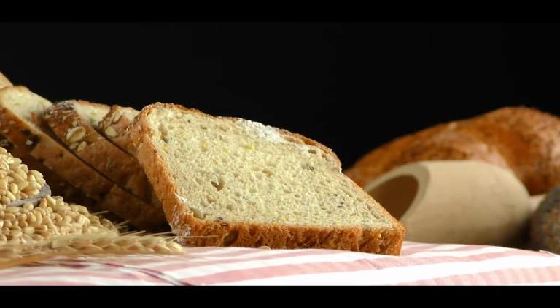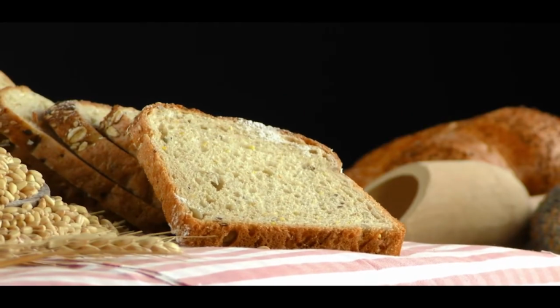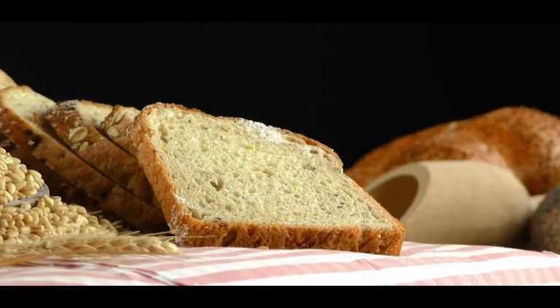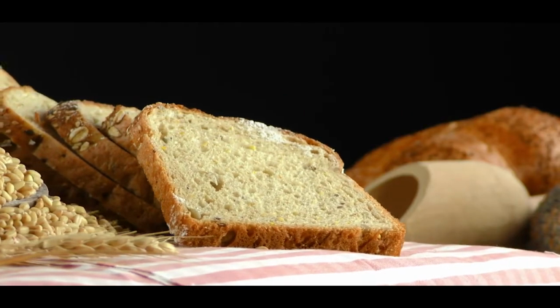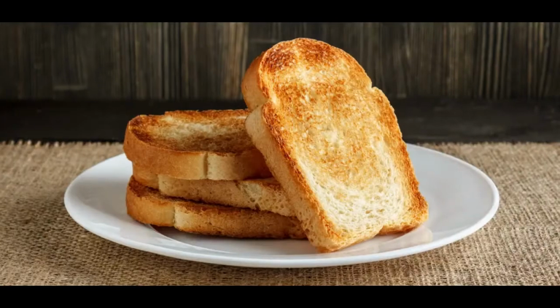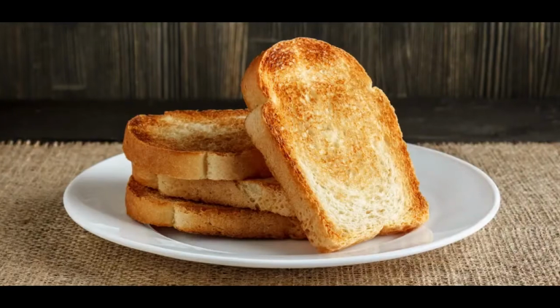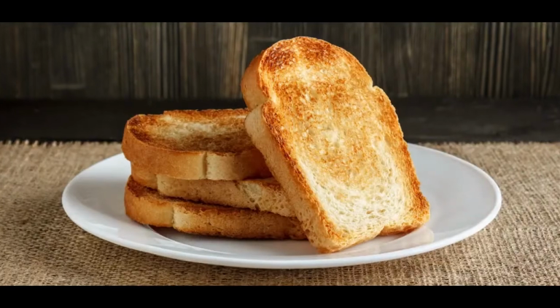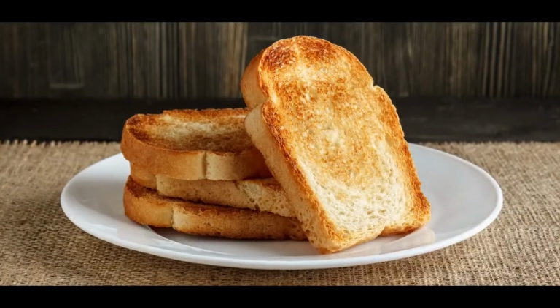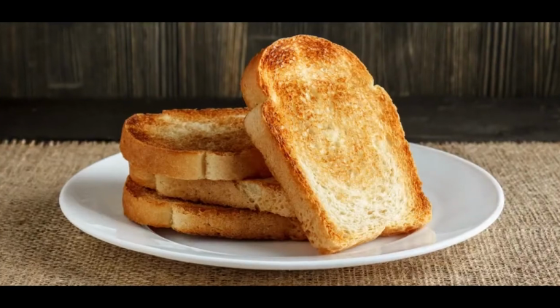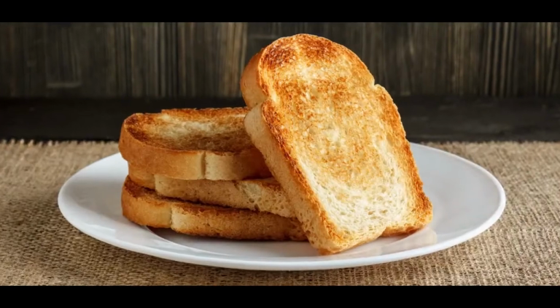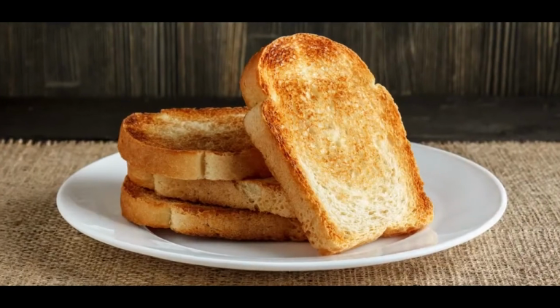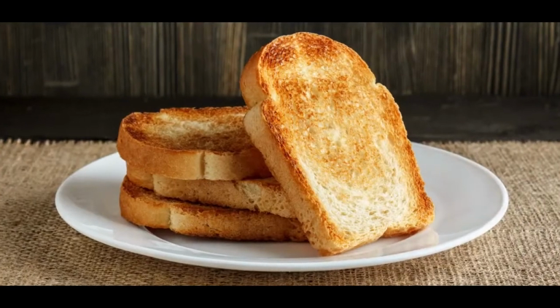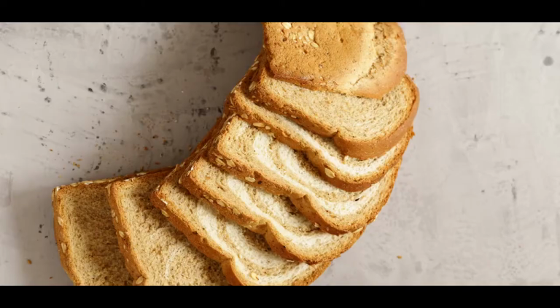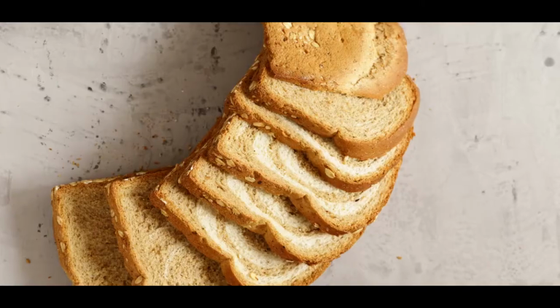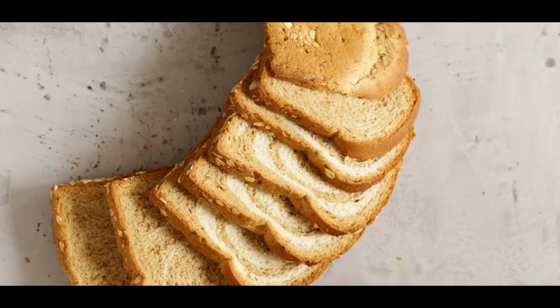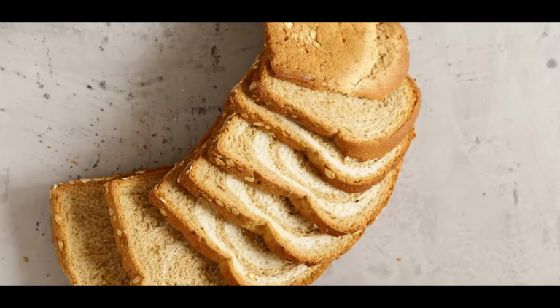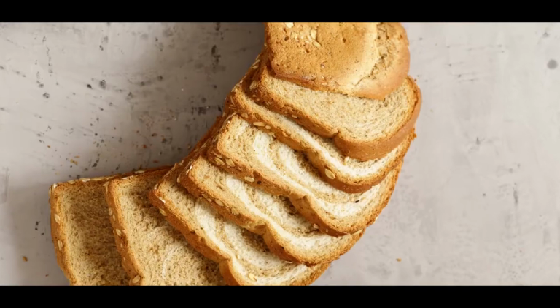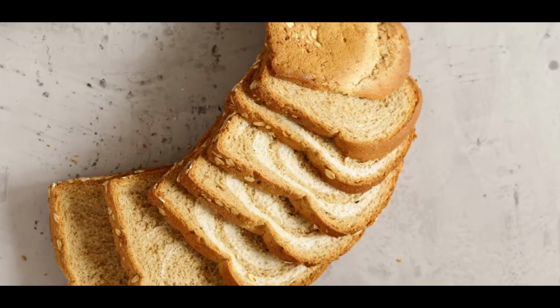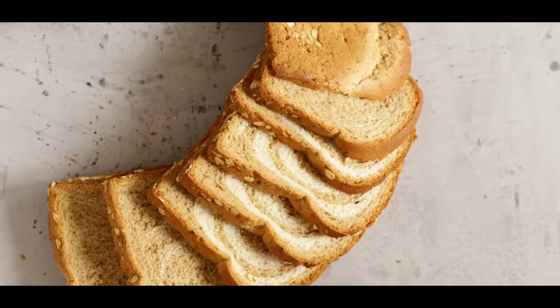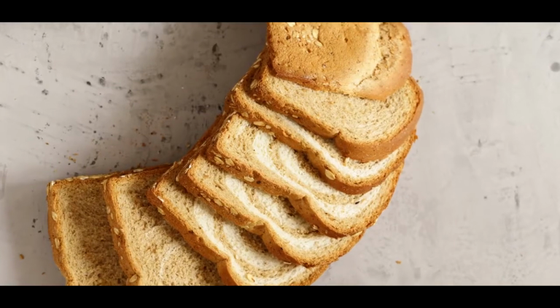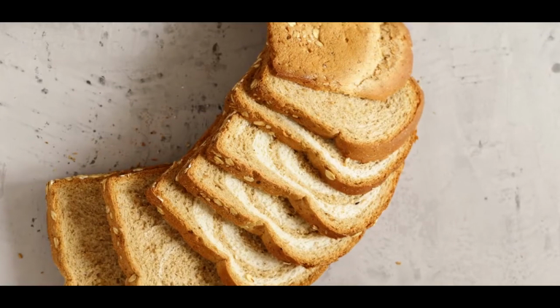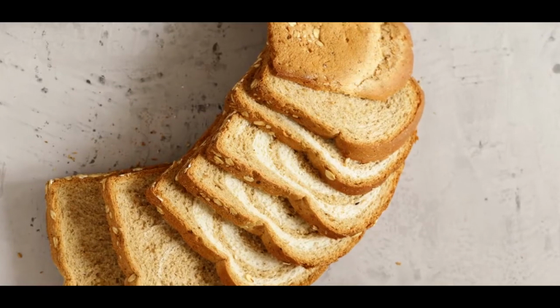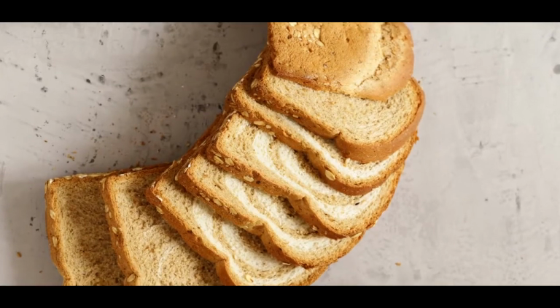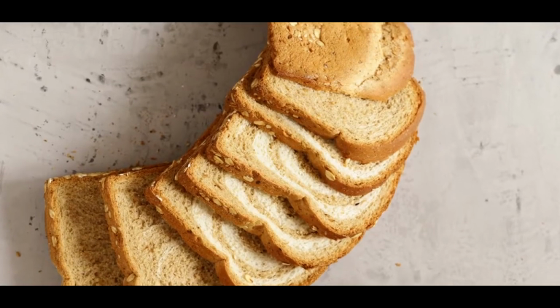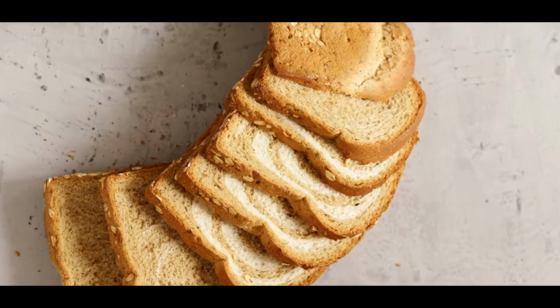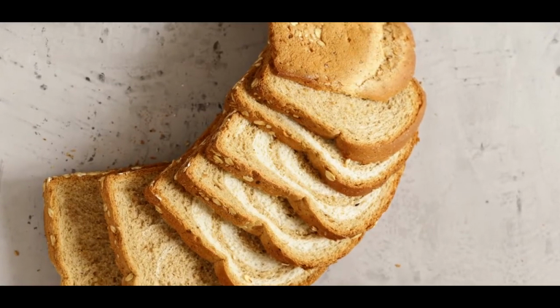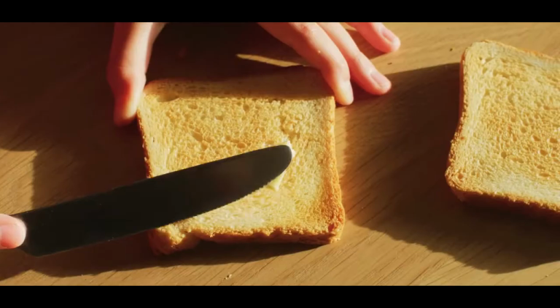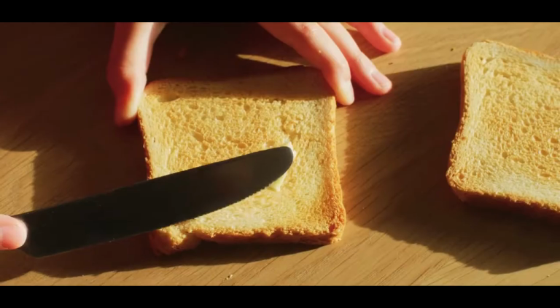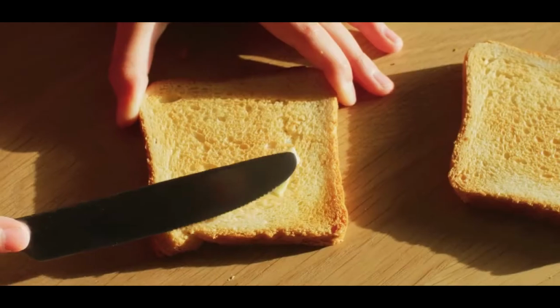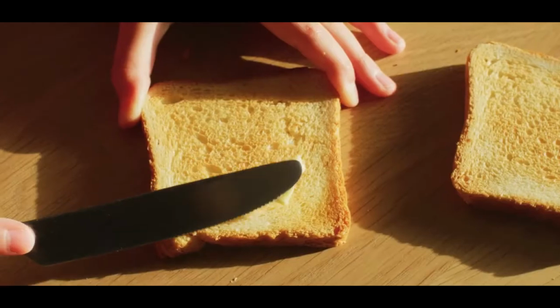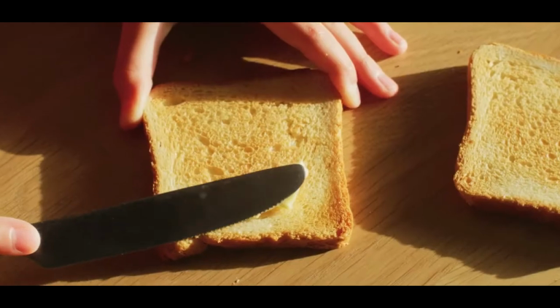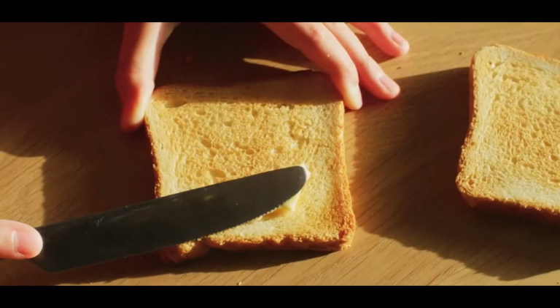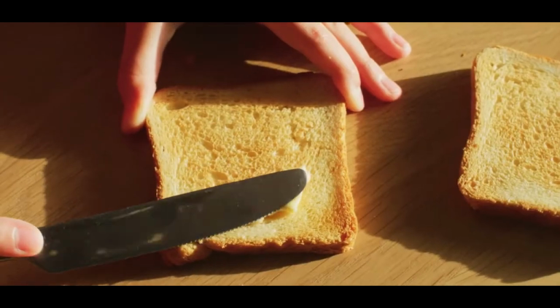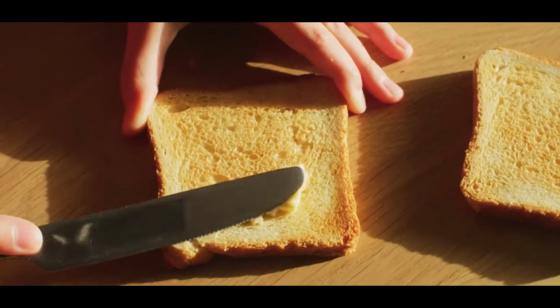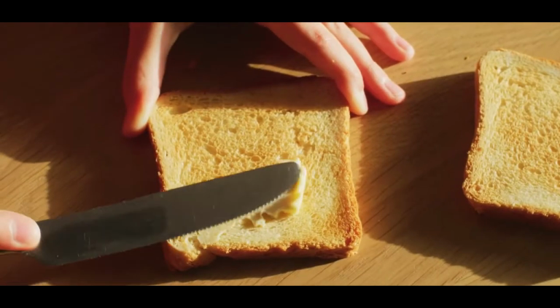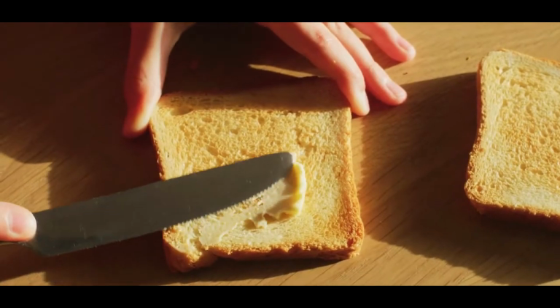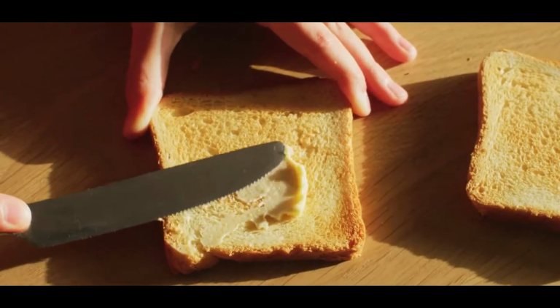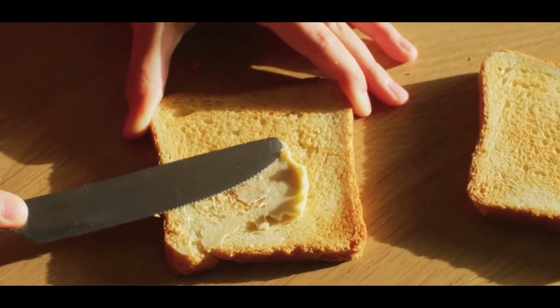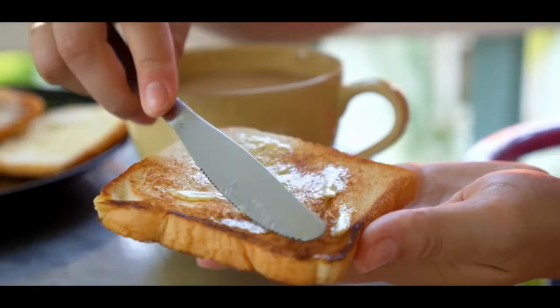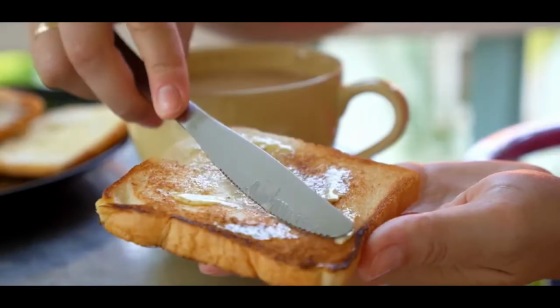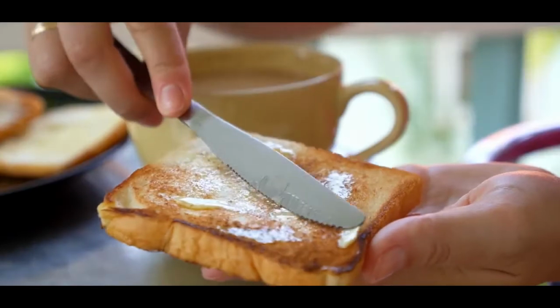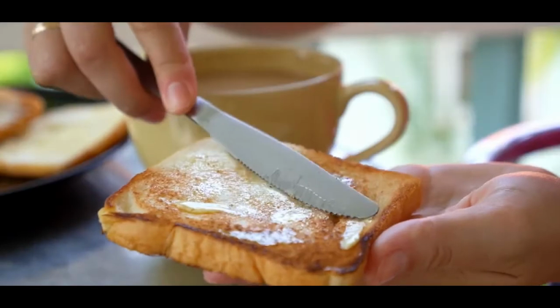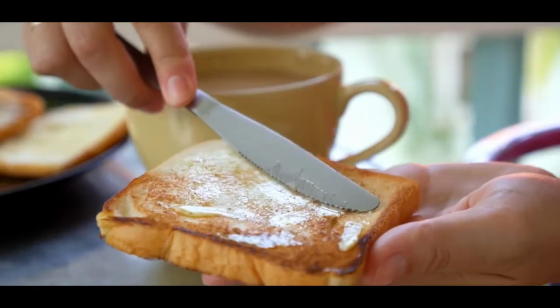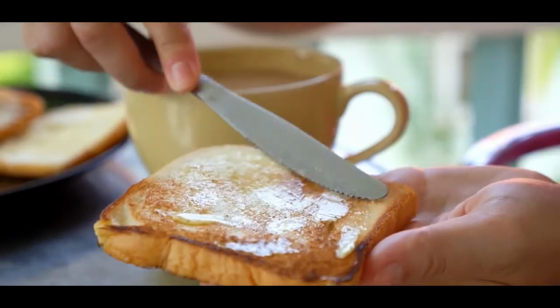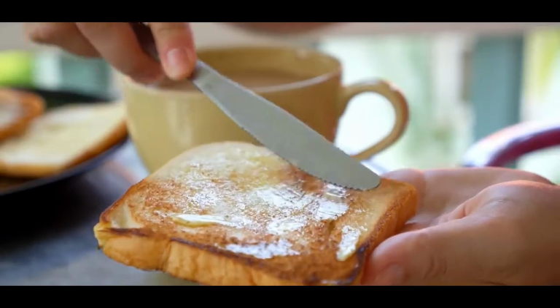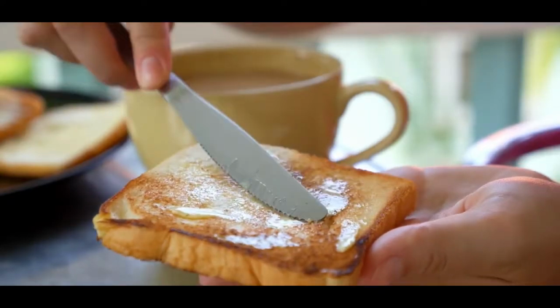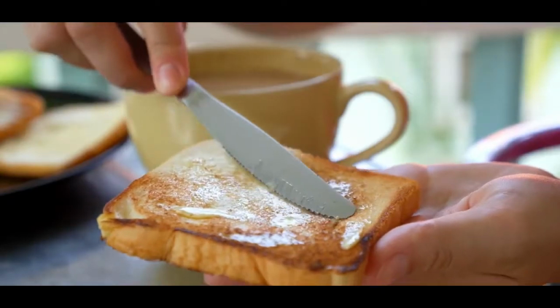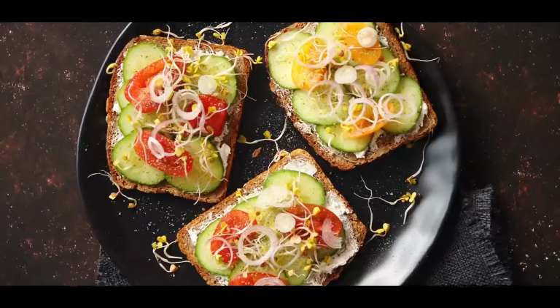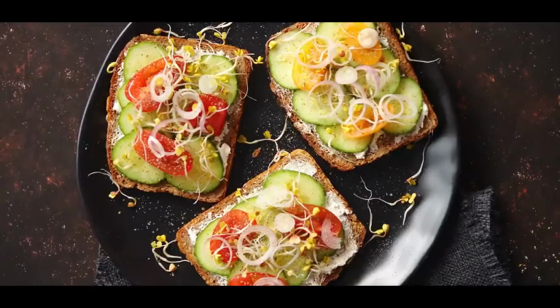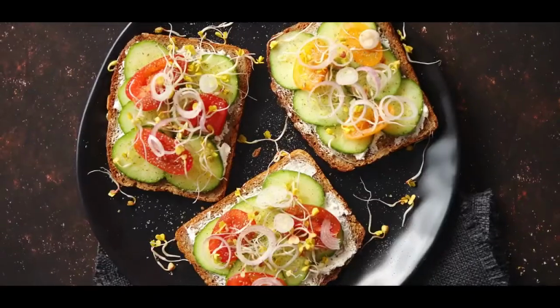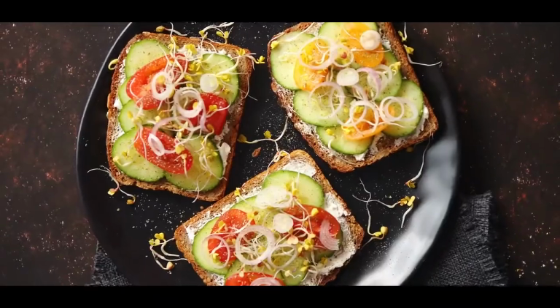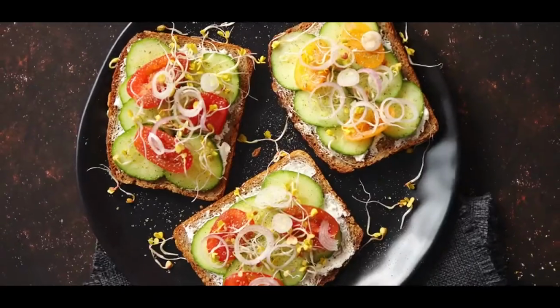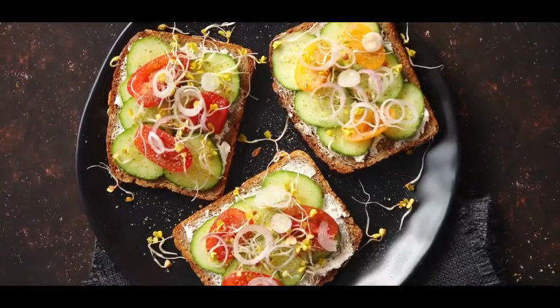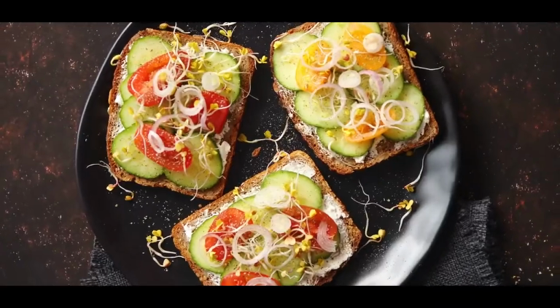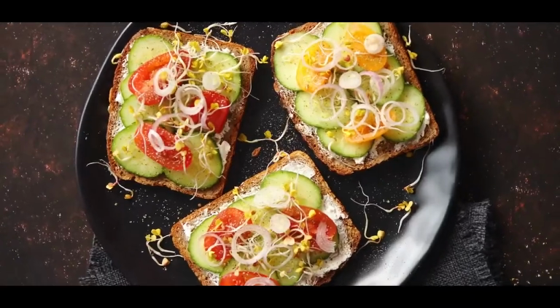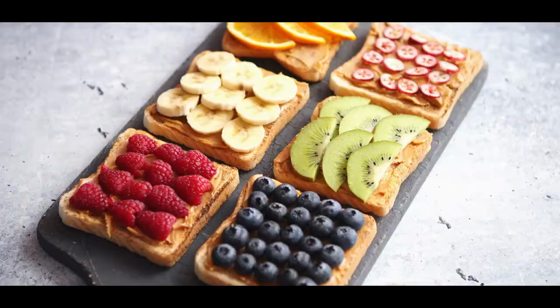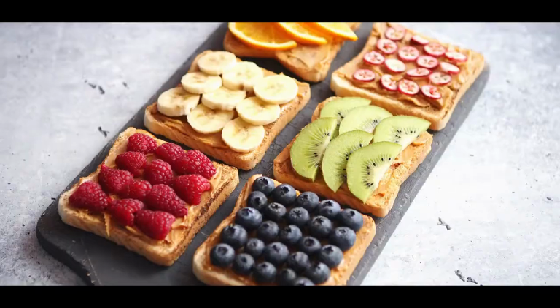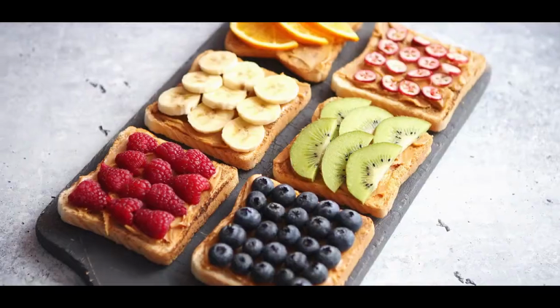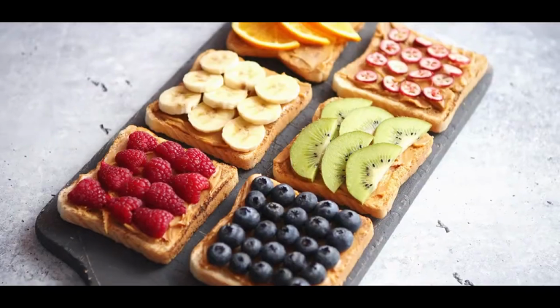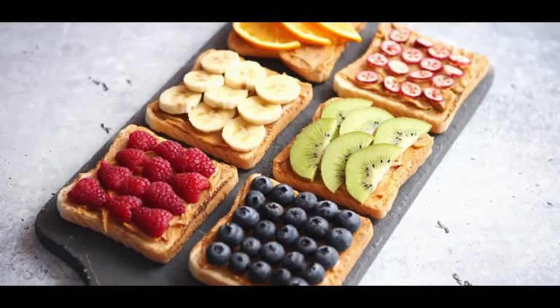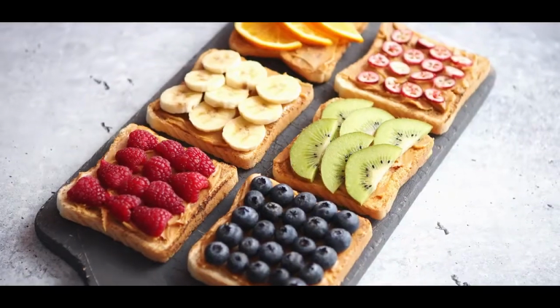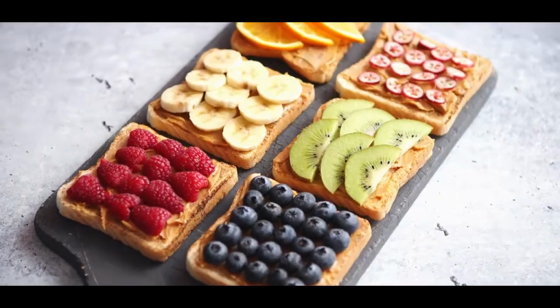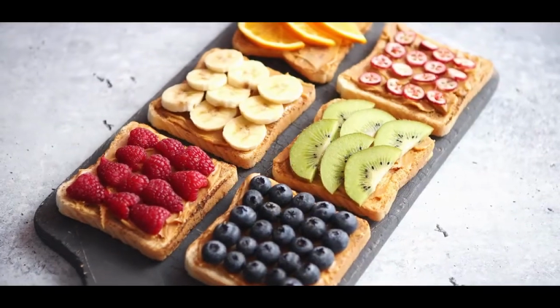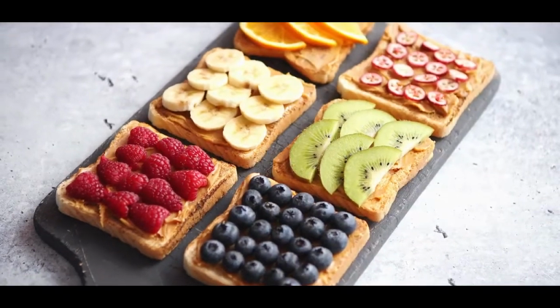If you own a fast food restaurant or chain, you'll be thrilled to find out how our bench style conveyor toasters can speed up your operation.